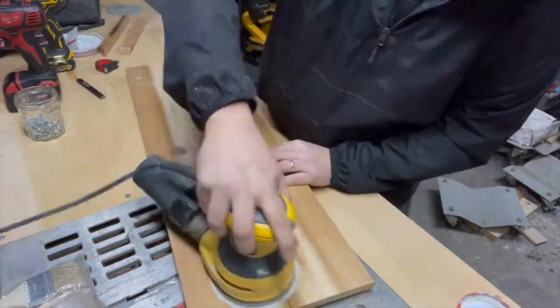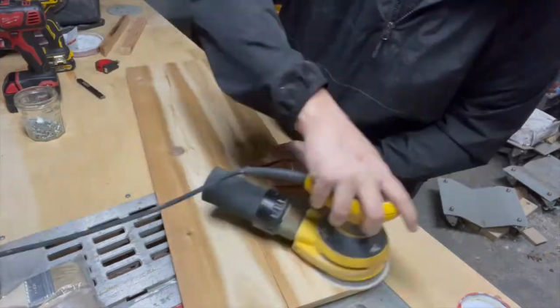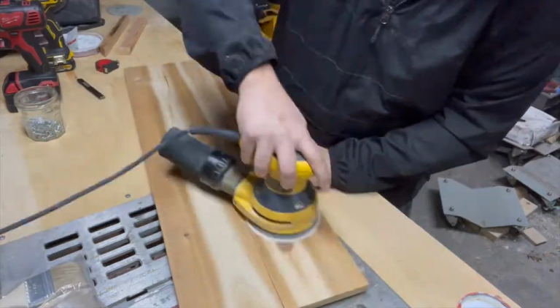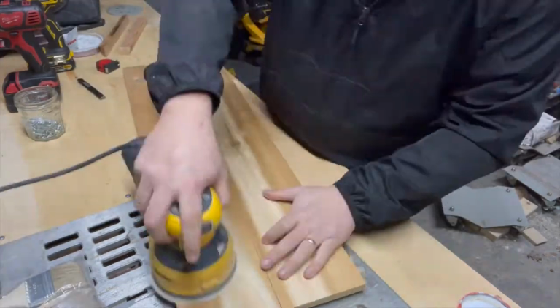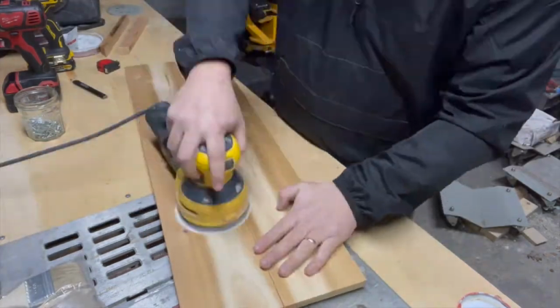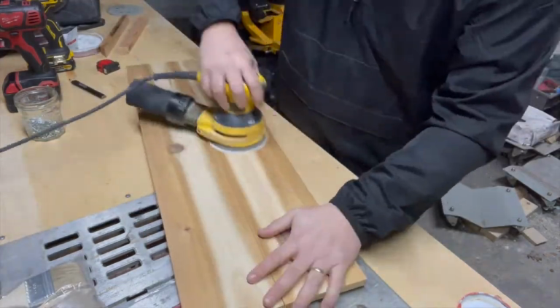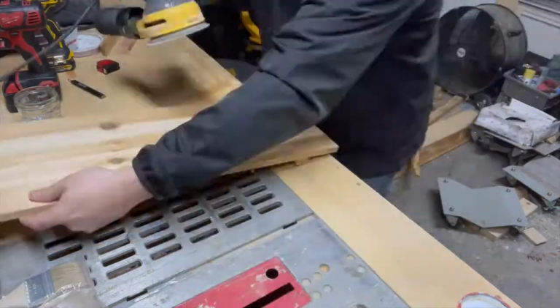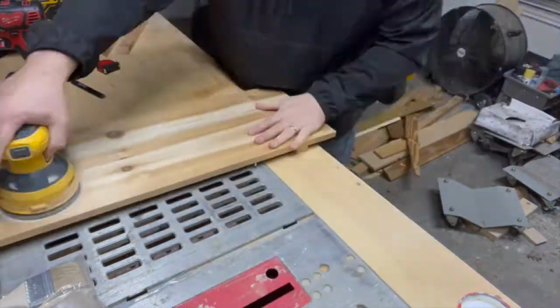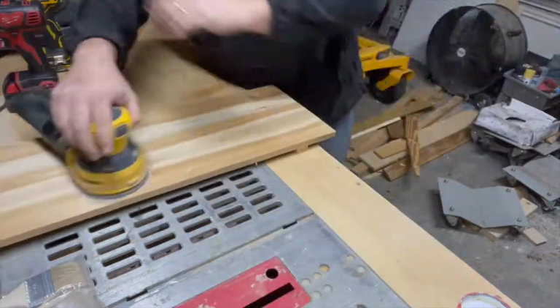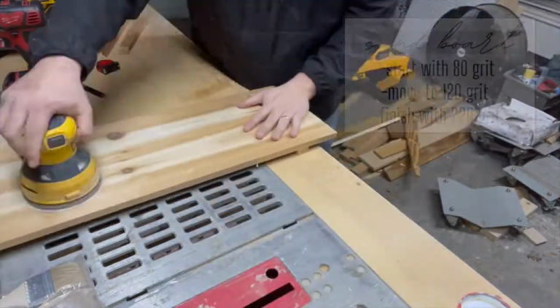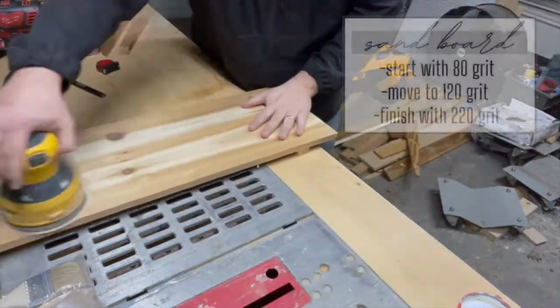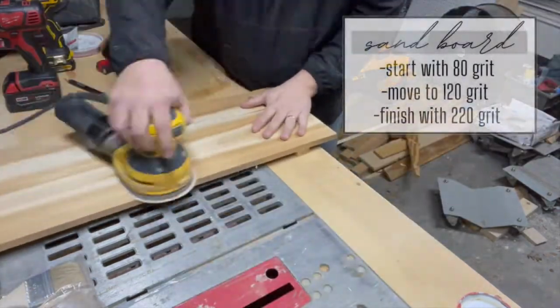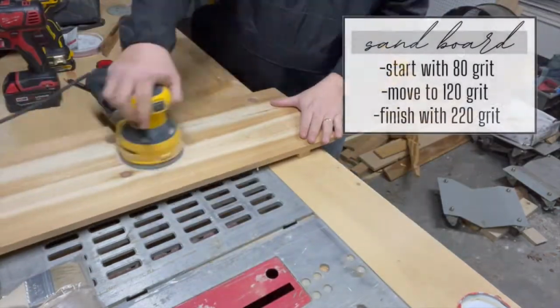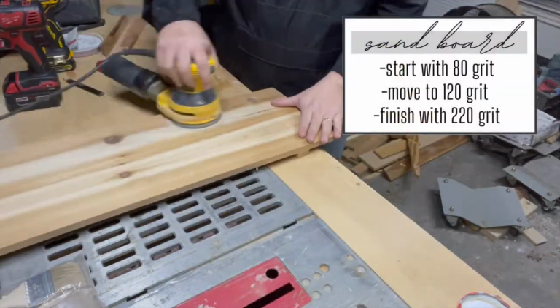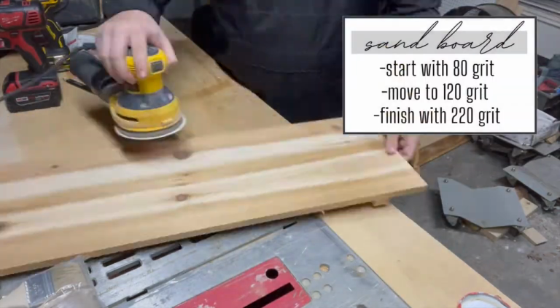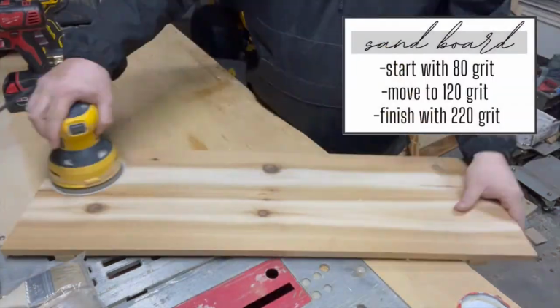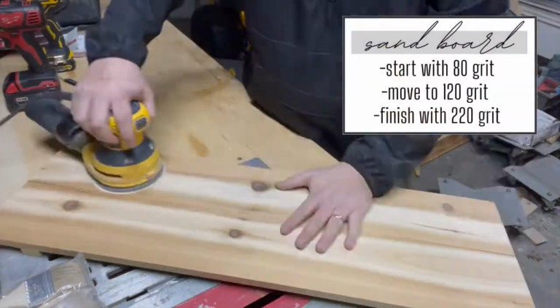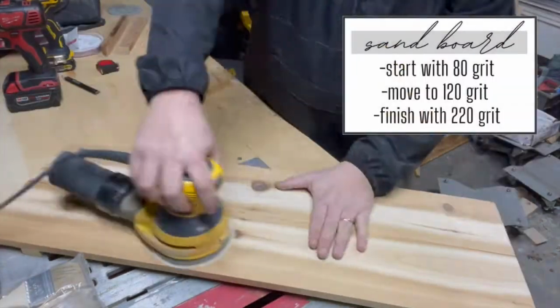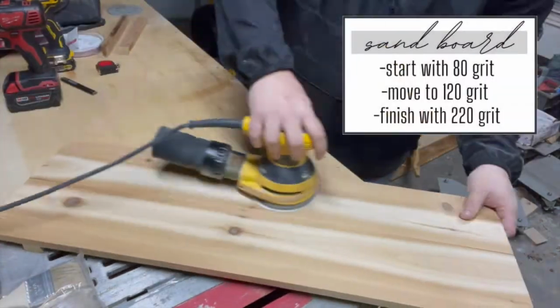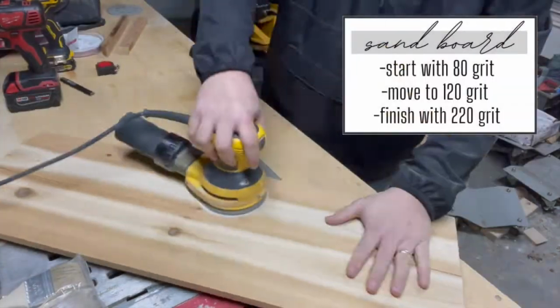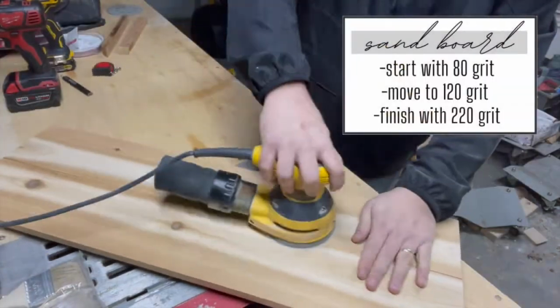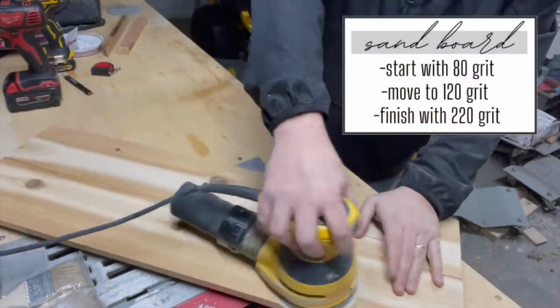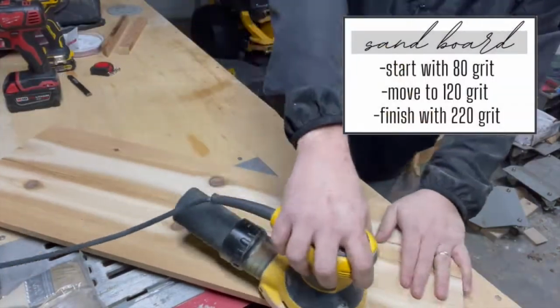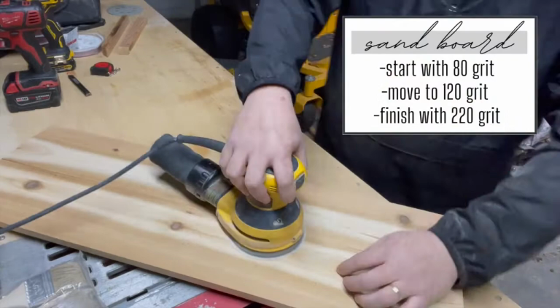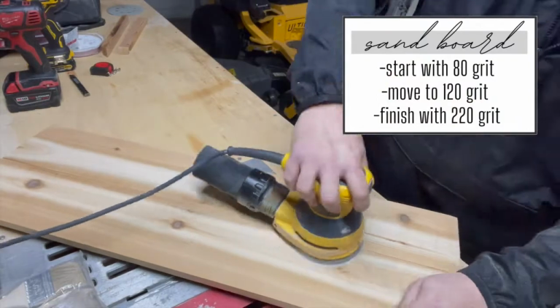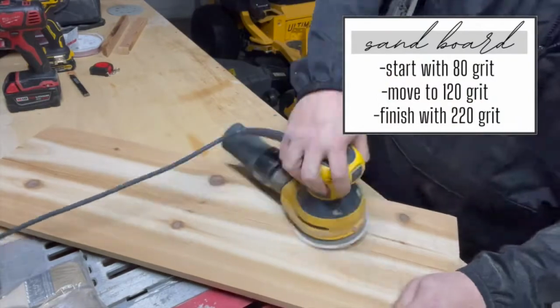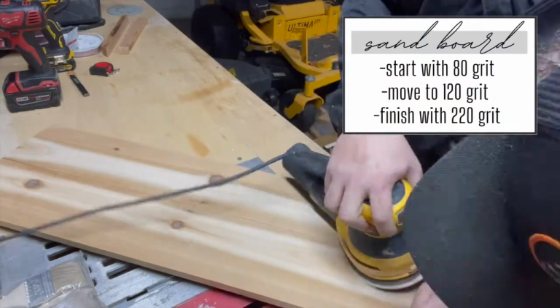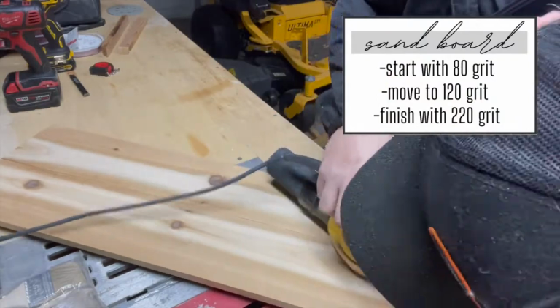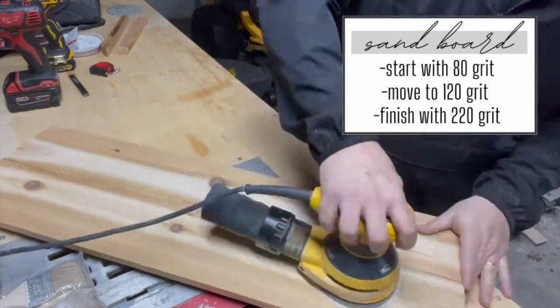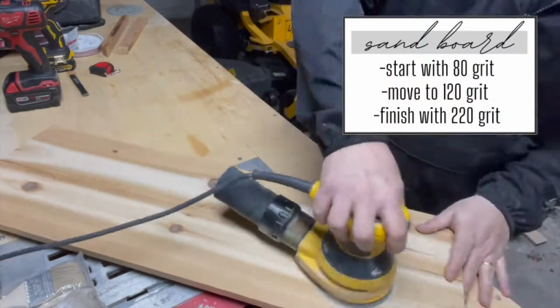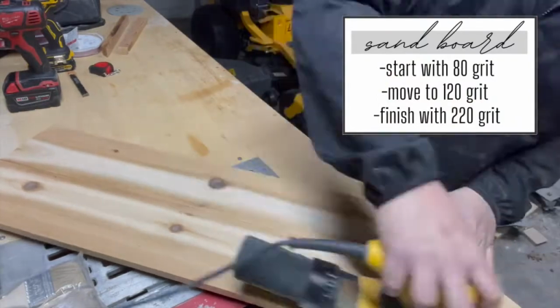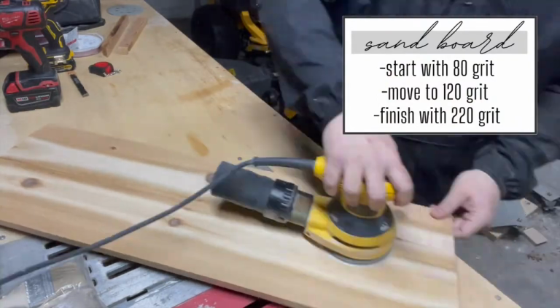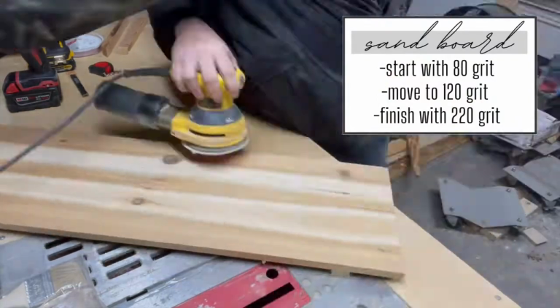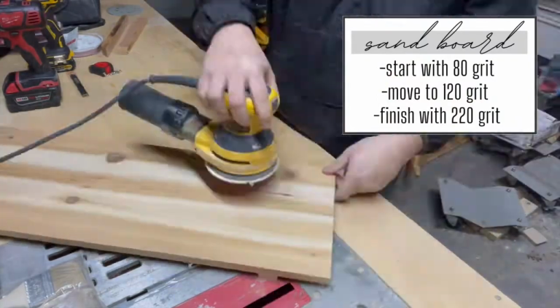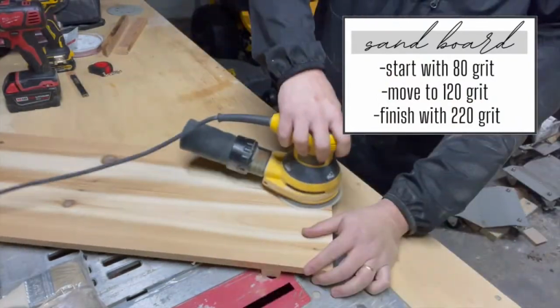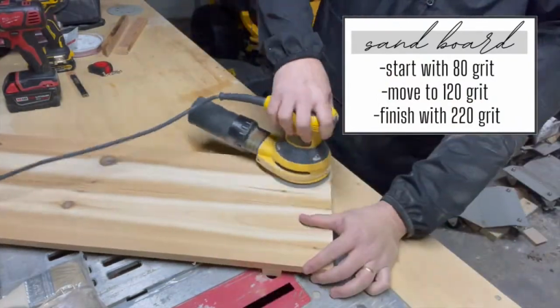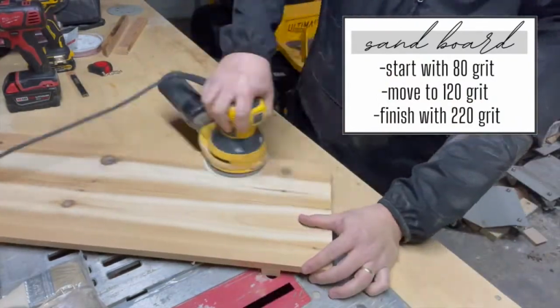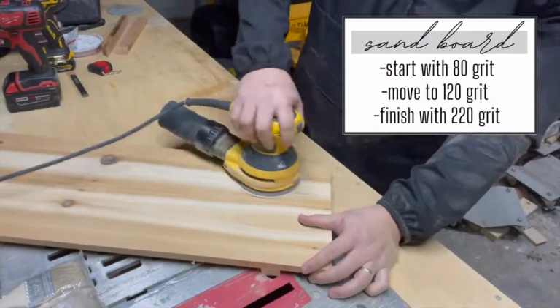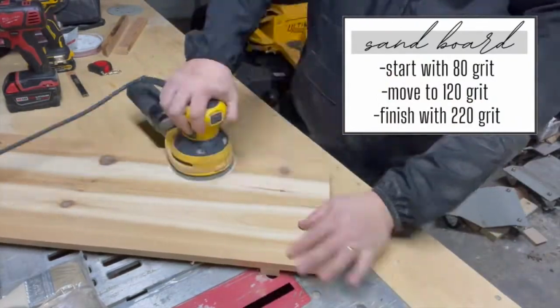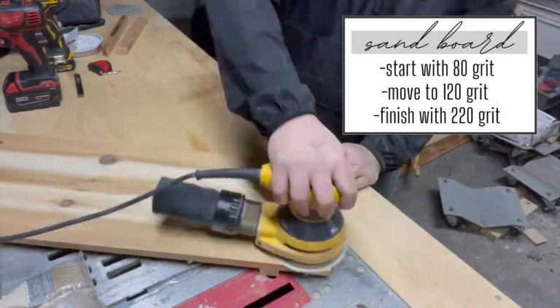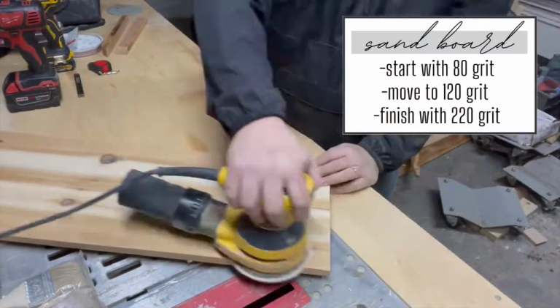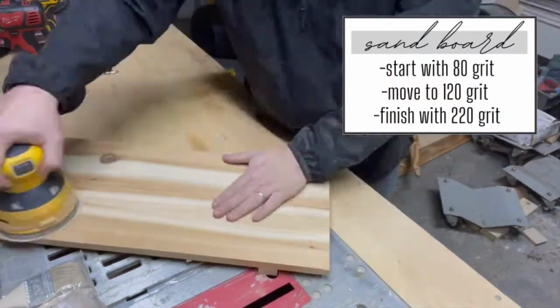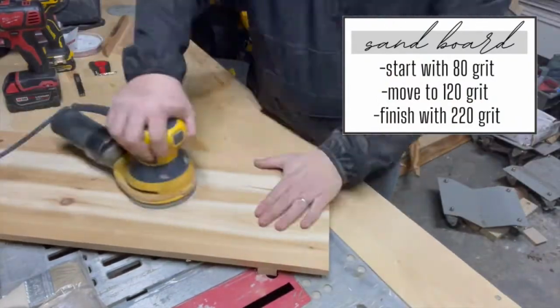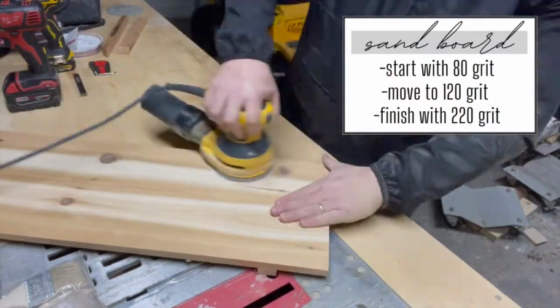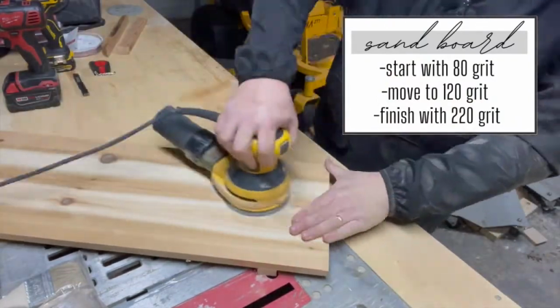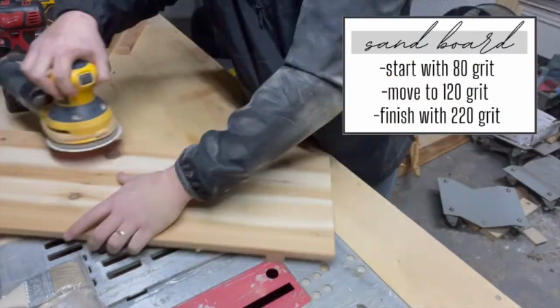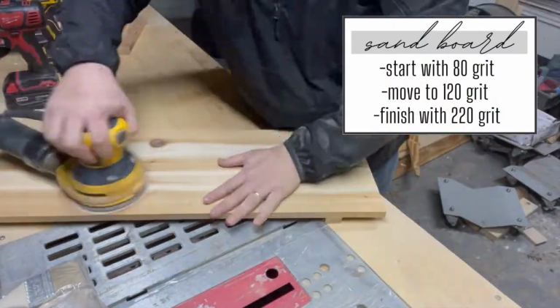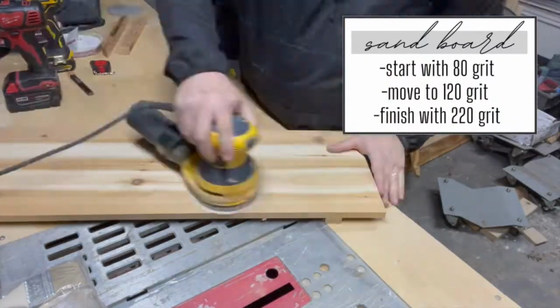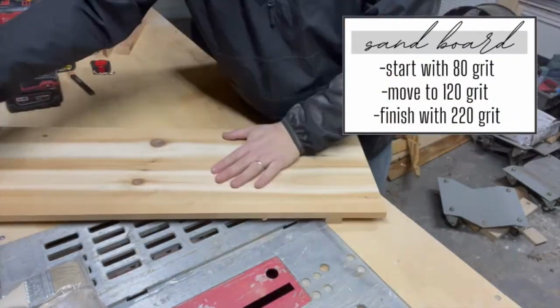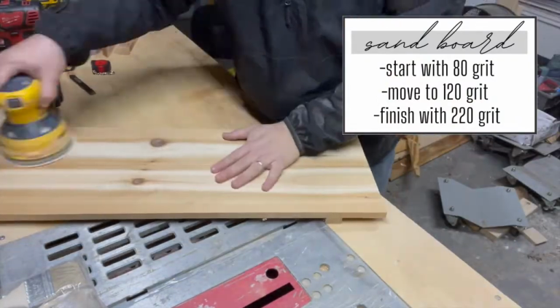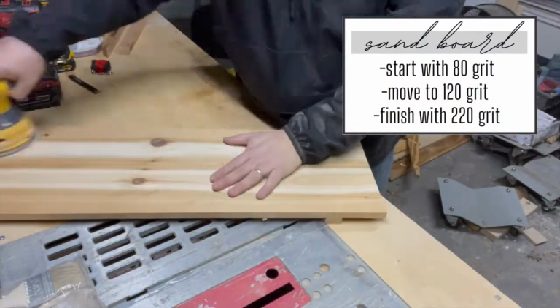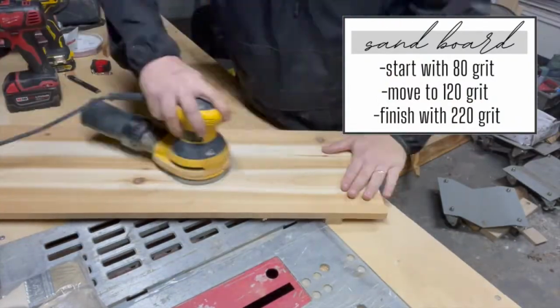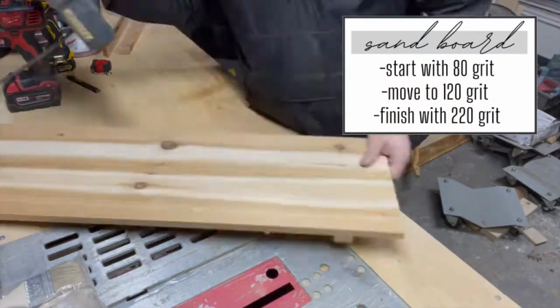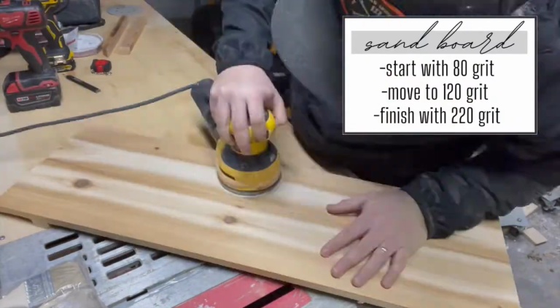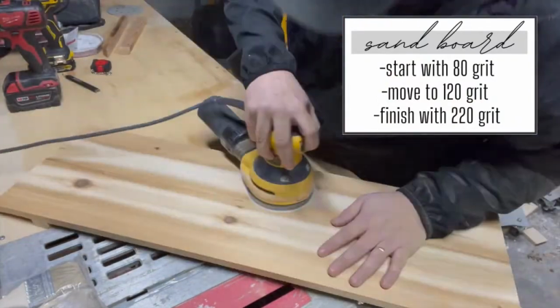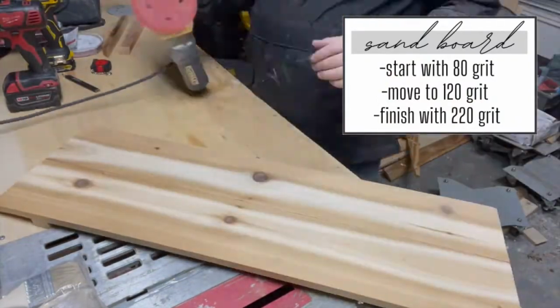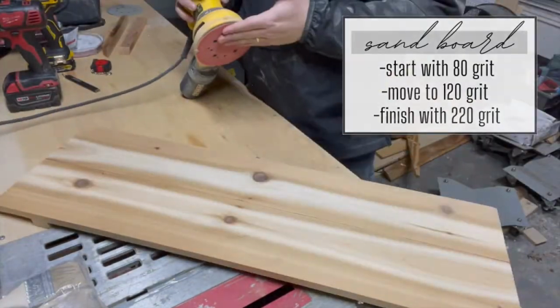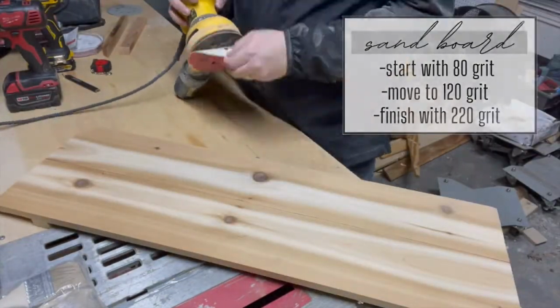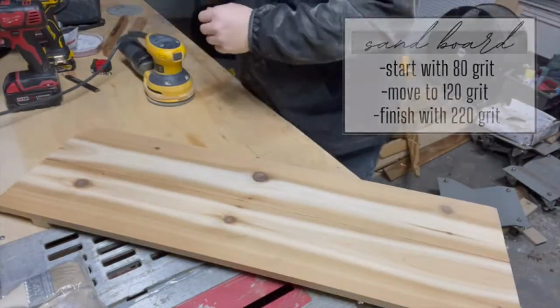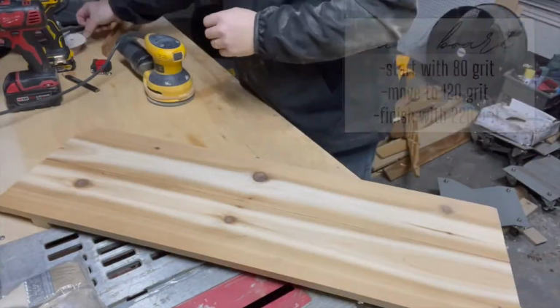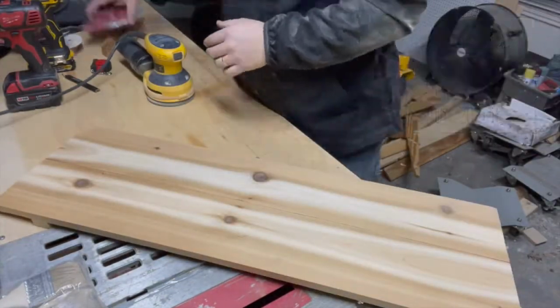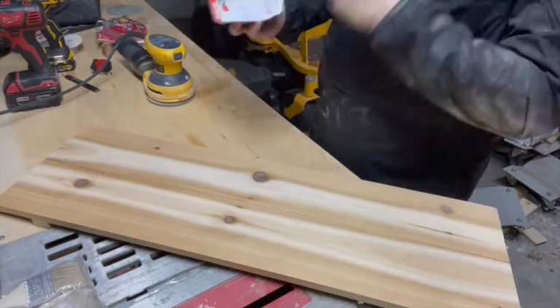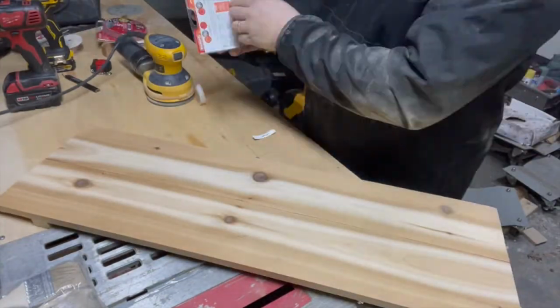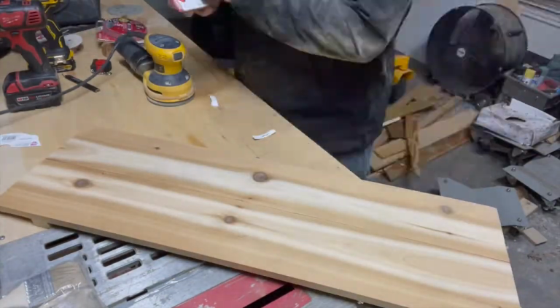Start by sanding your tray with 80 grit, then move up to 120 grit, and then finish with a 220 grit. This will give it a really smooth finish.